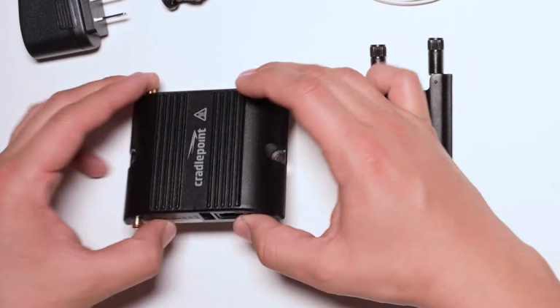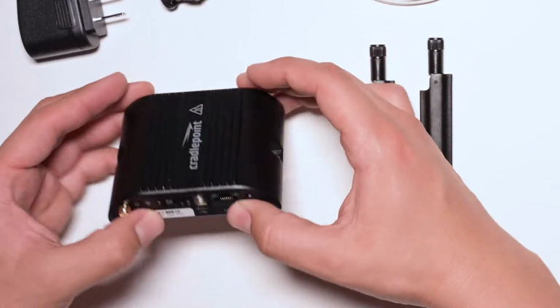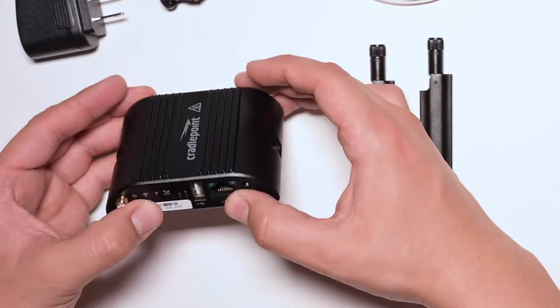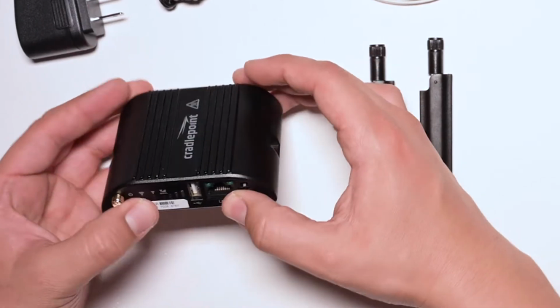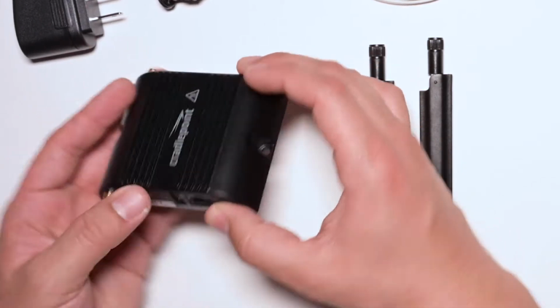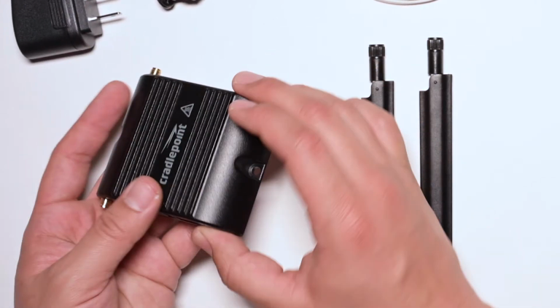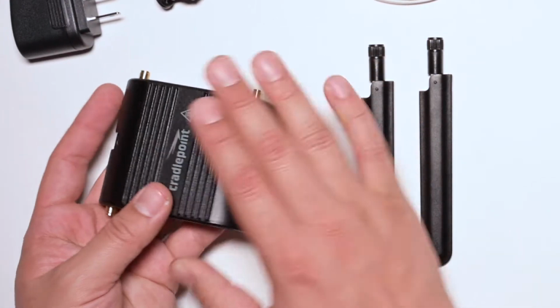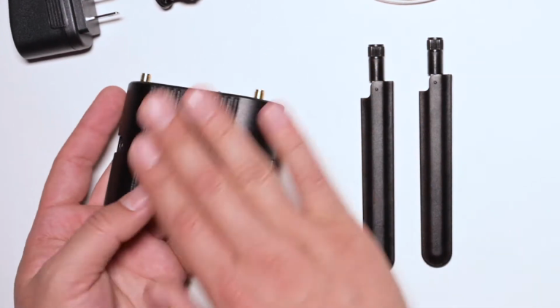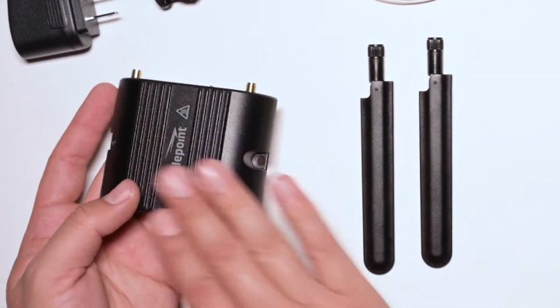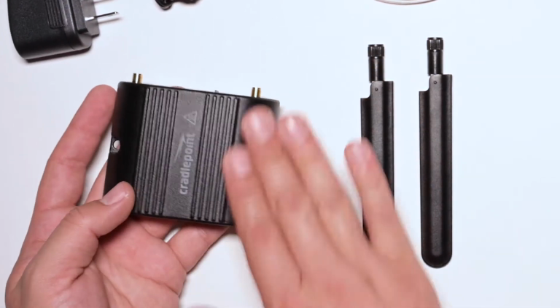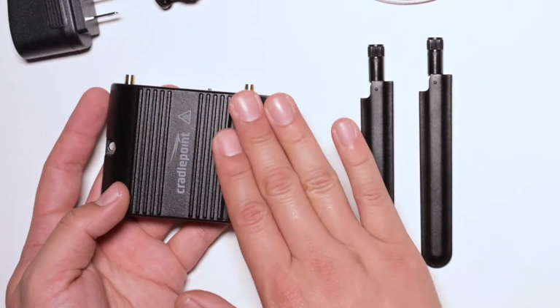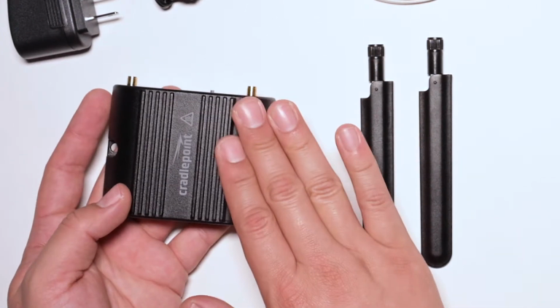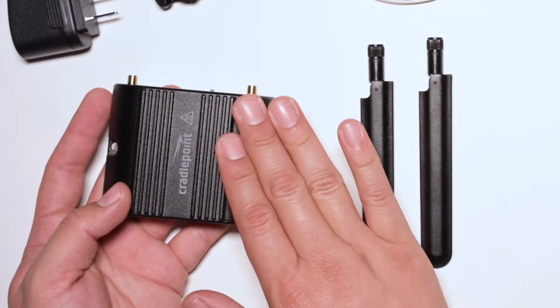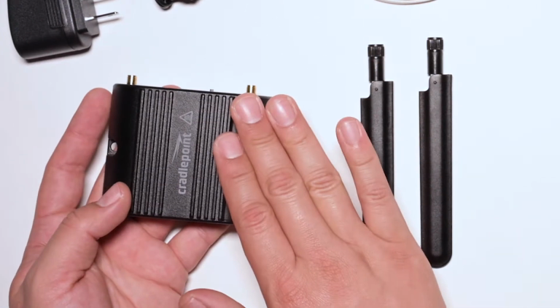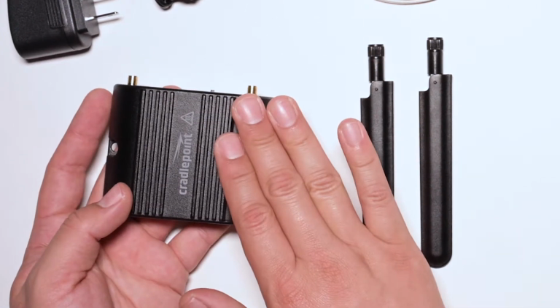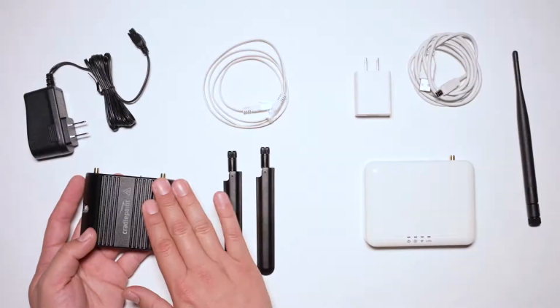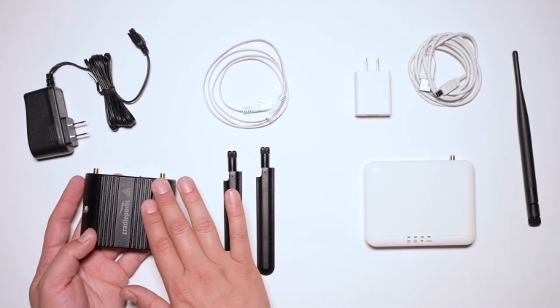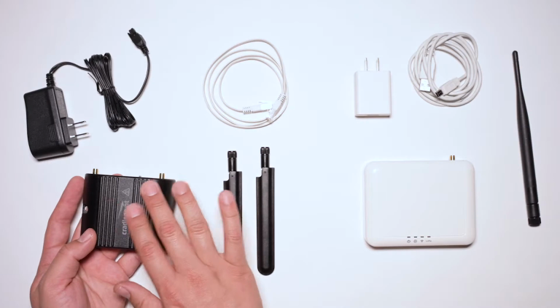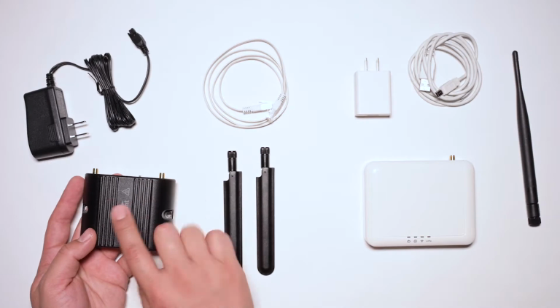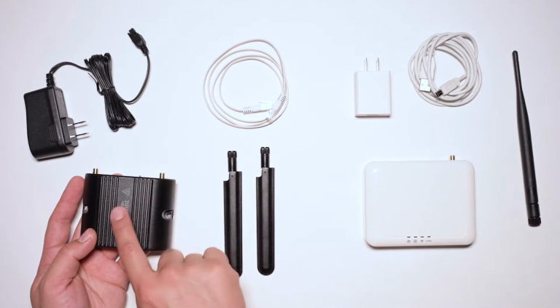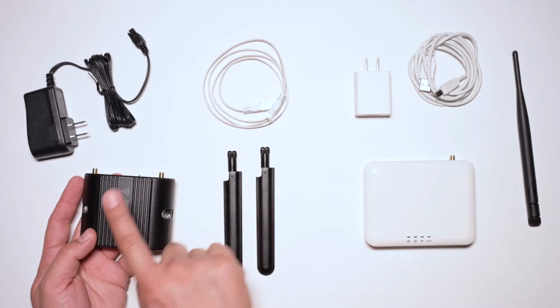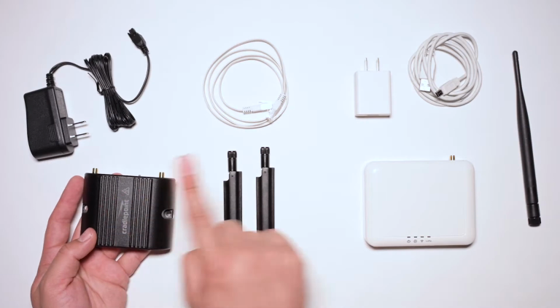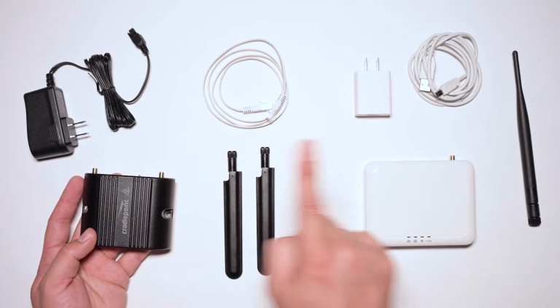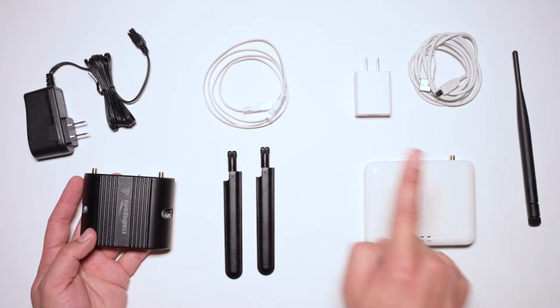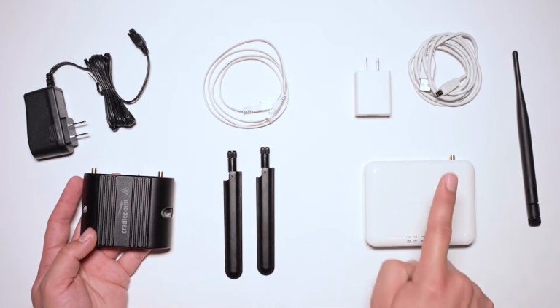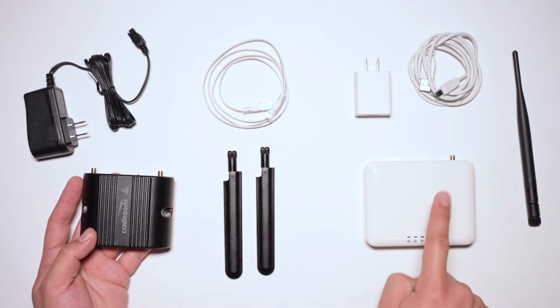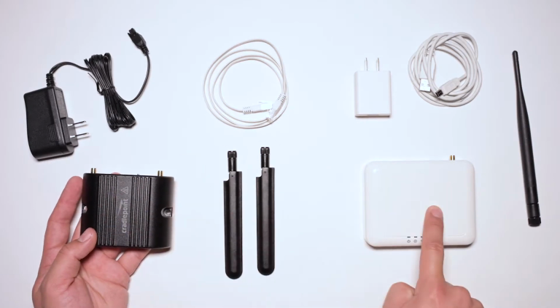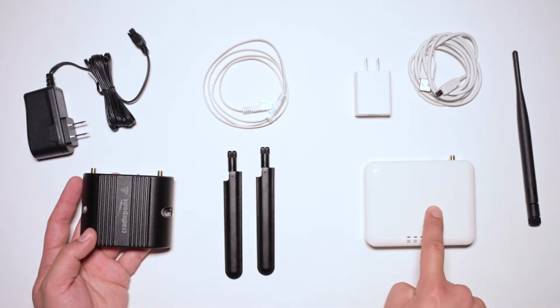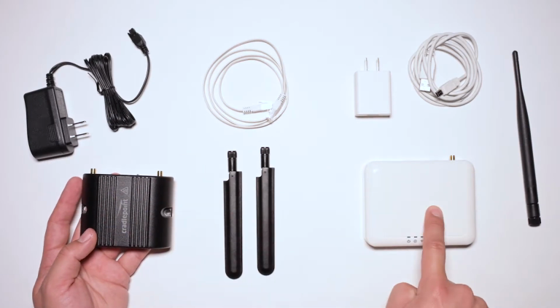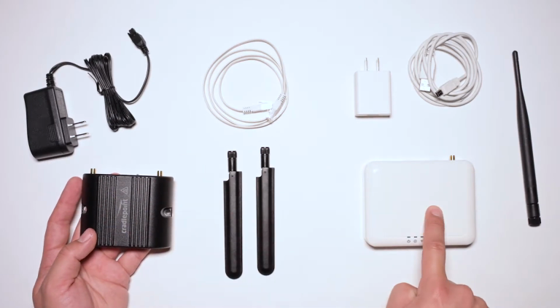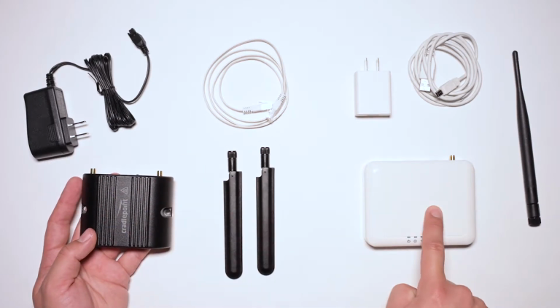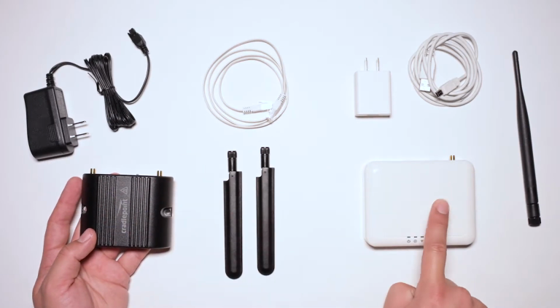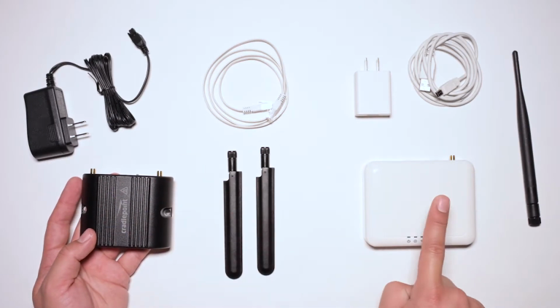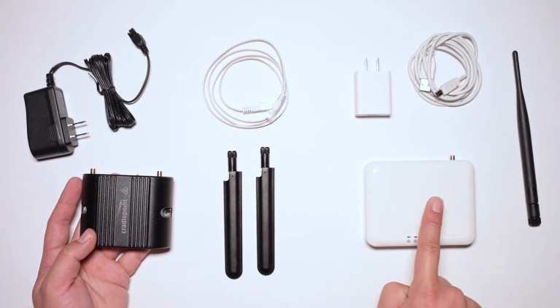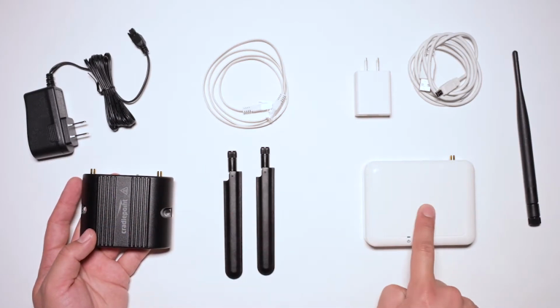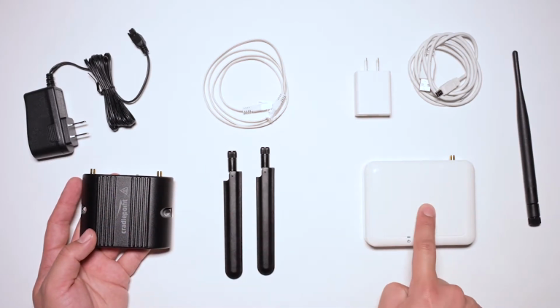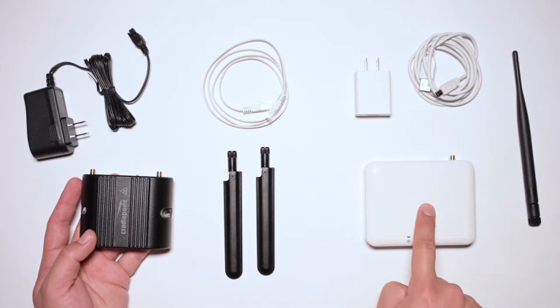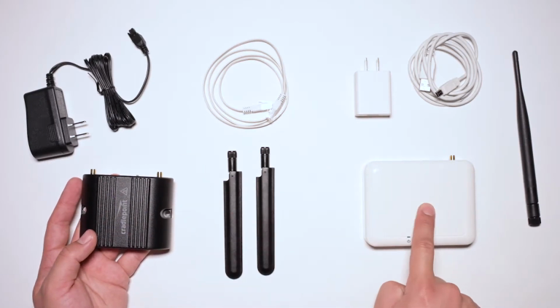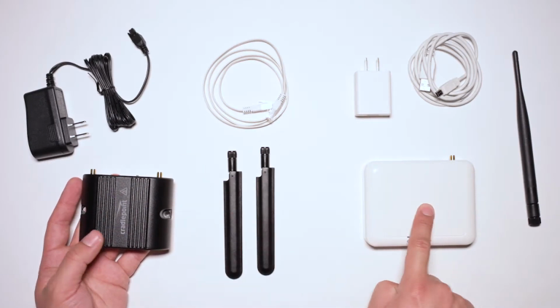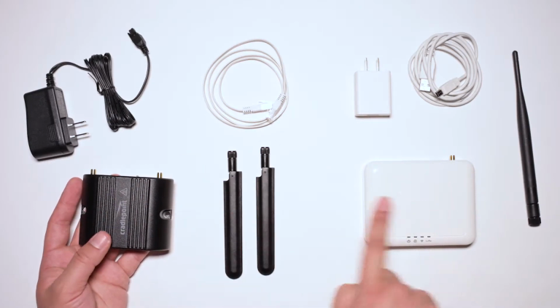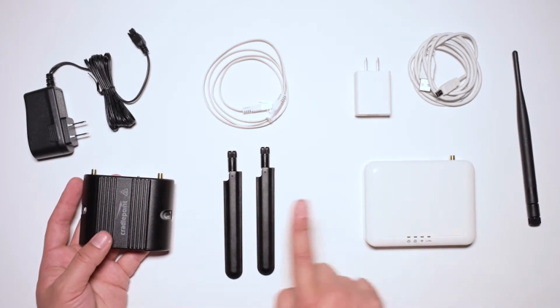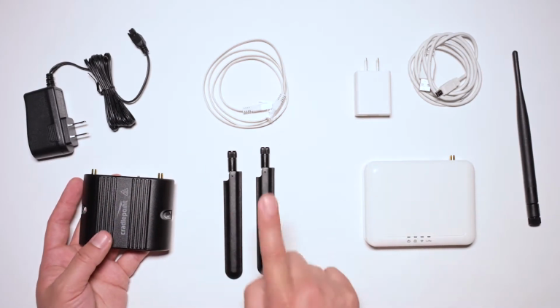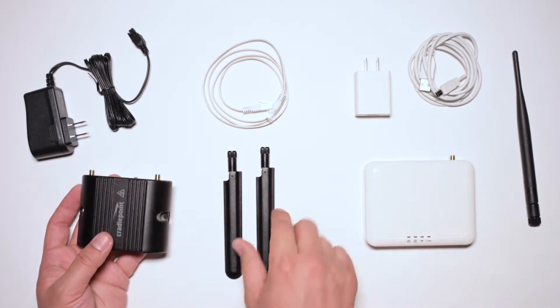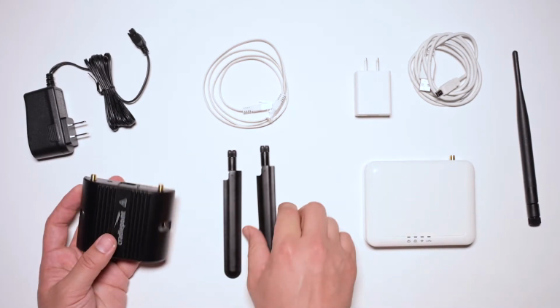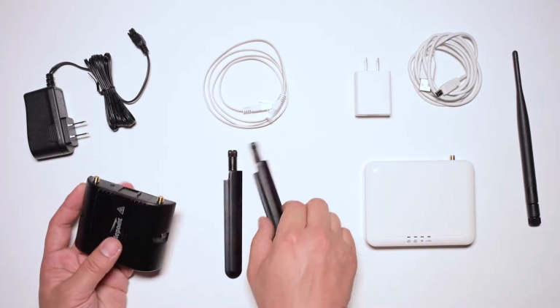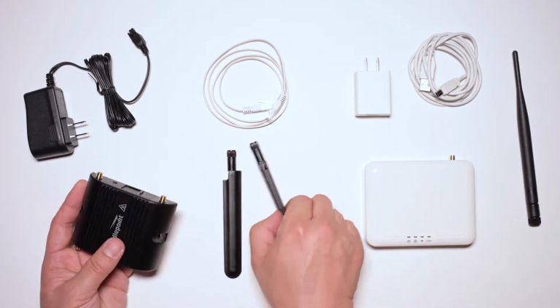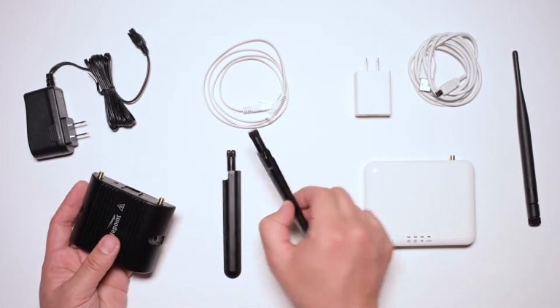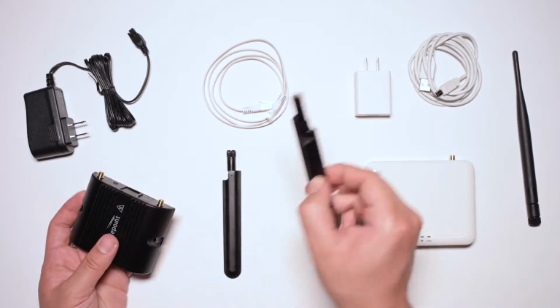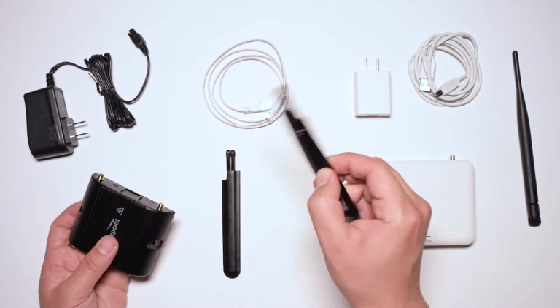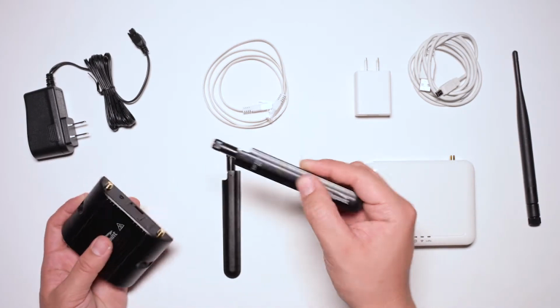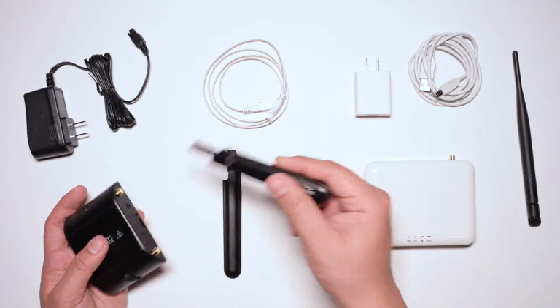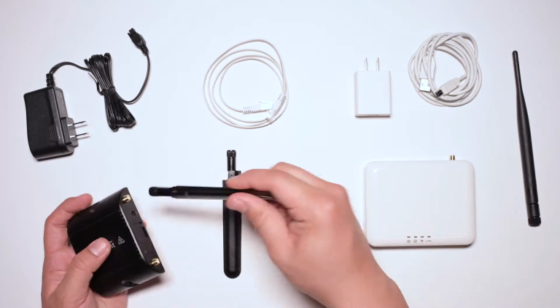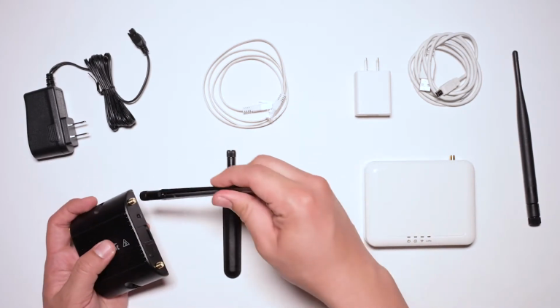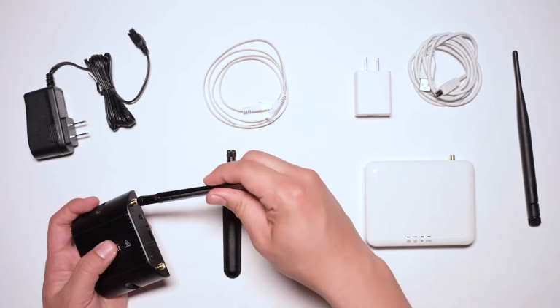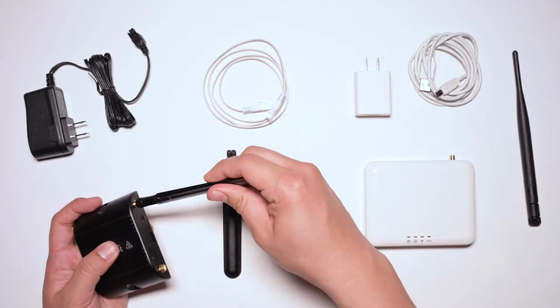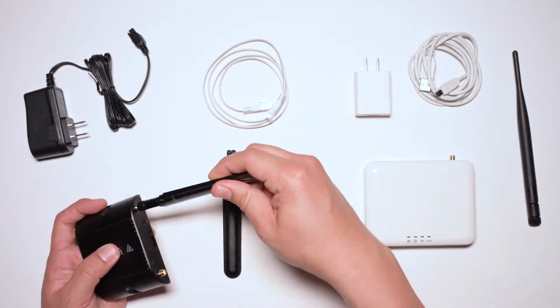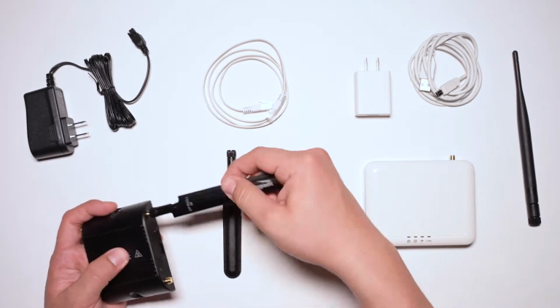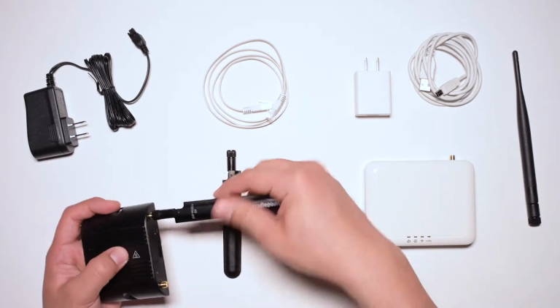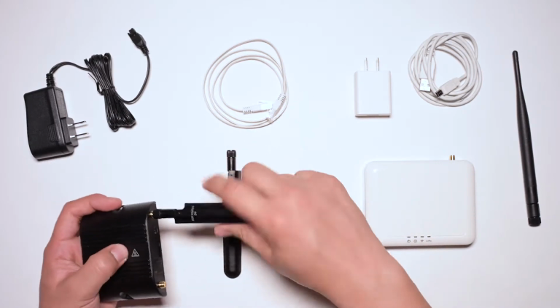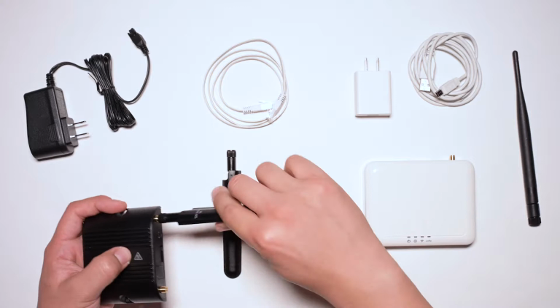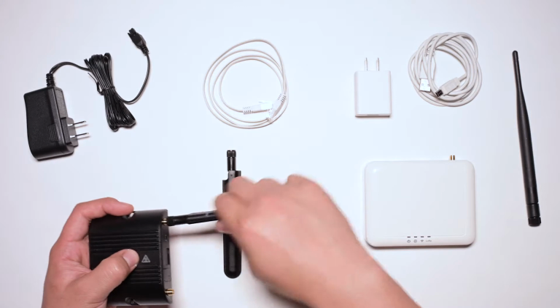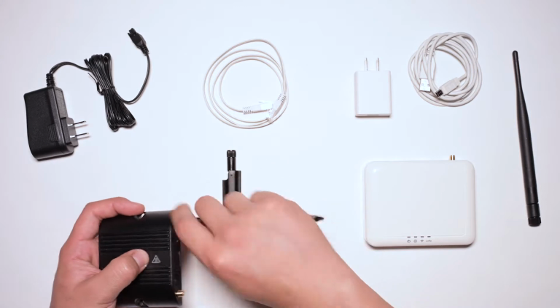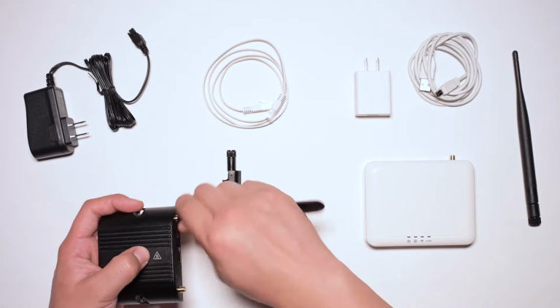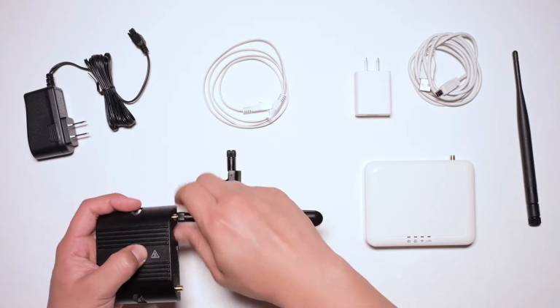Begin with the router first, then we will connect it to the gateway. Take the antennas and screw them into the router.